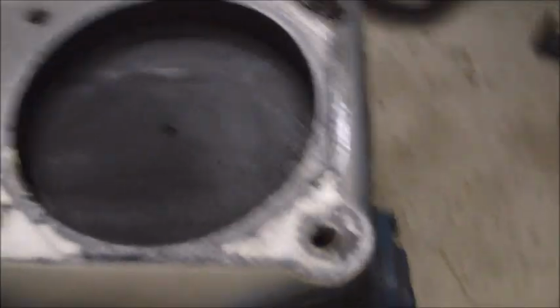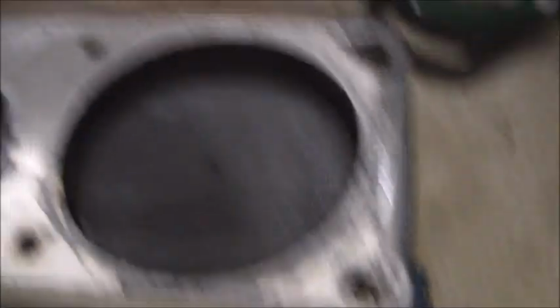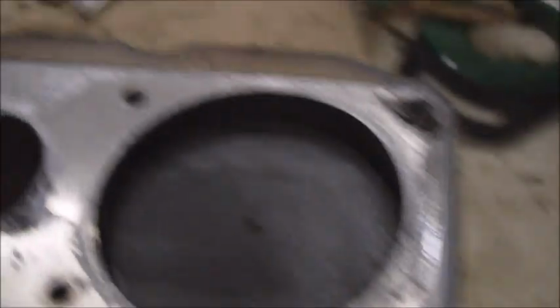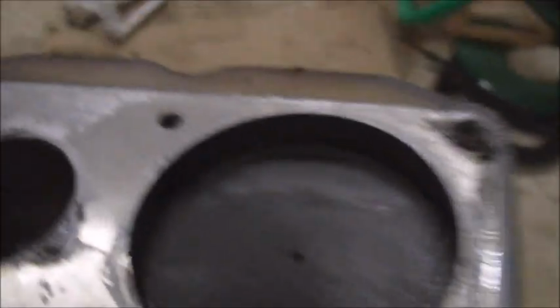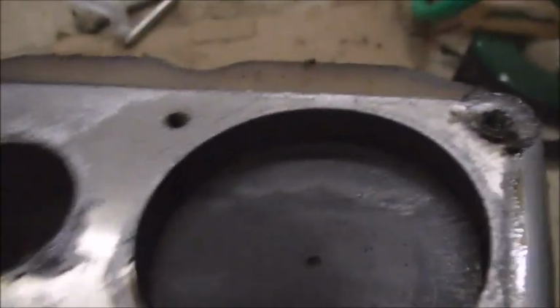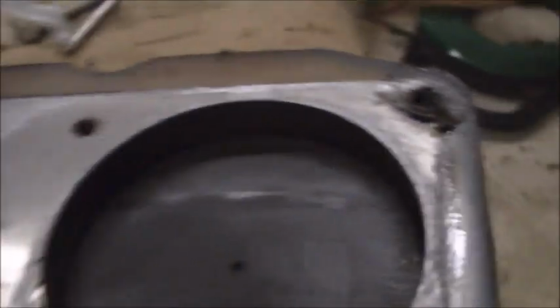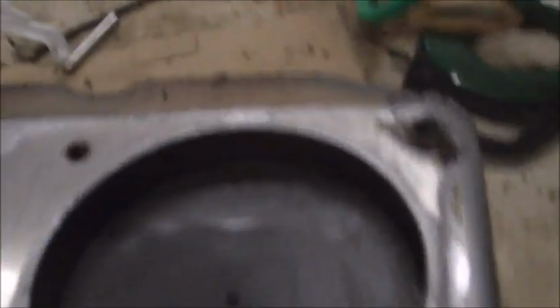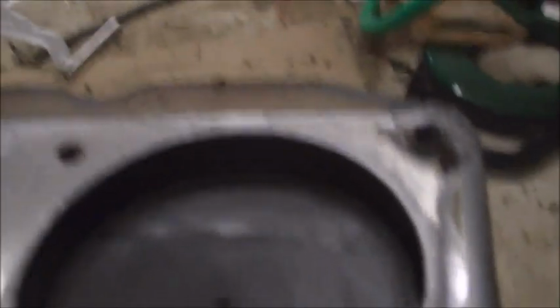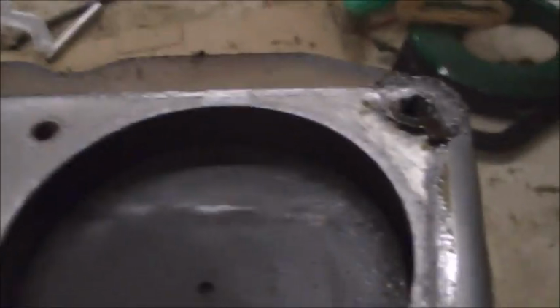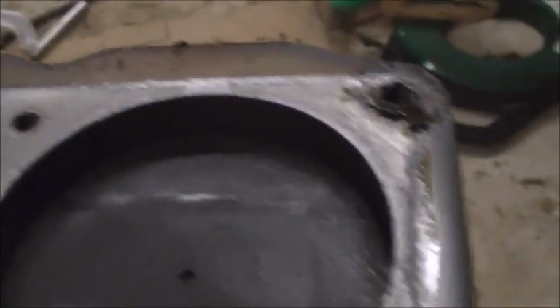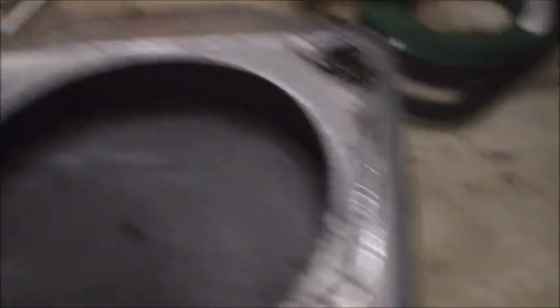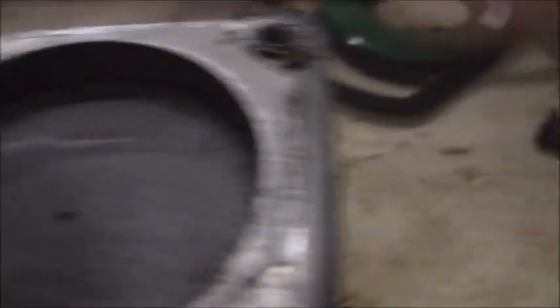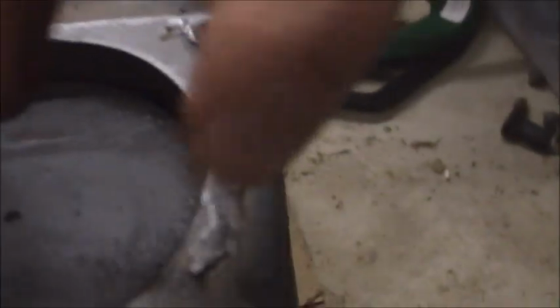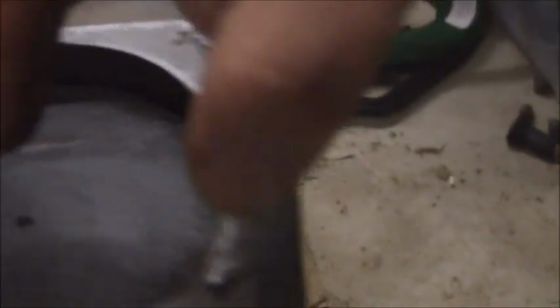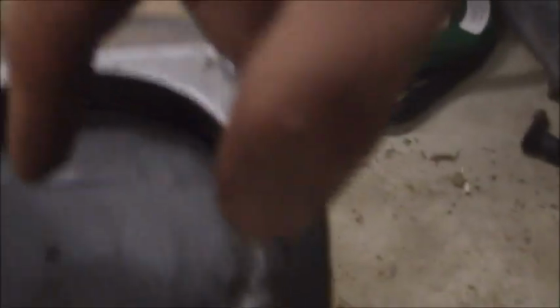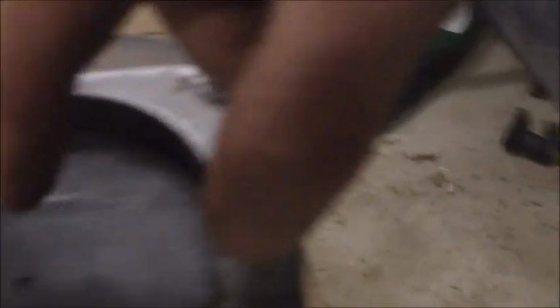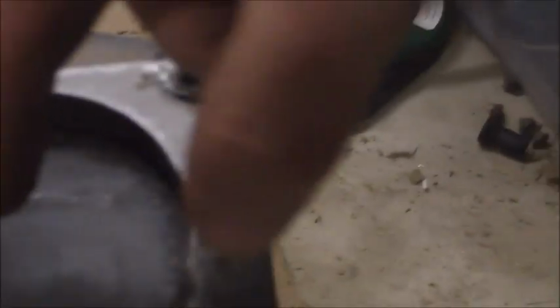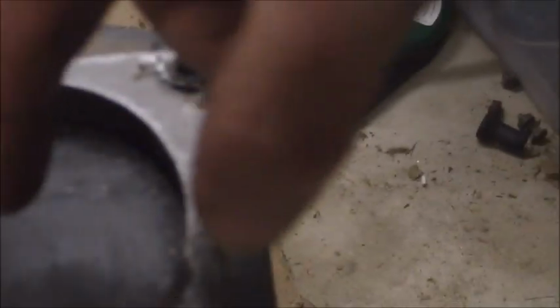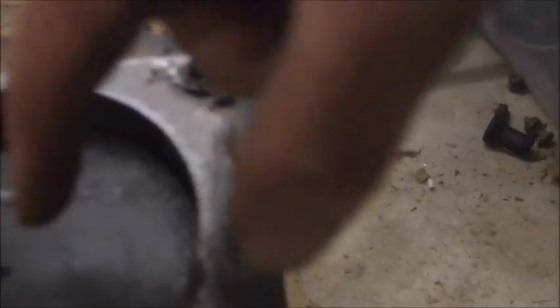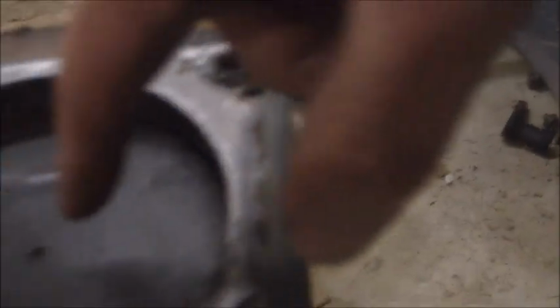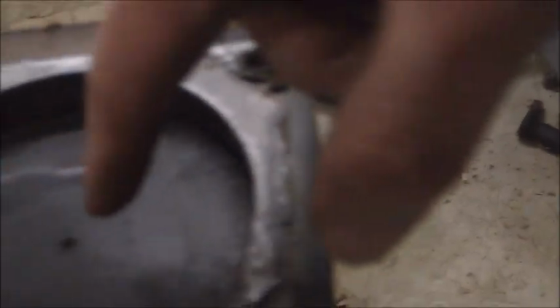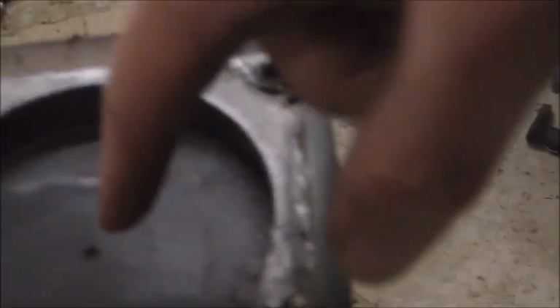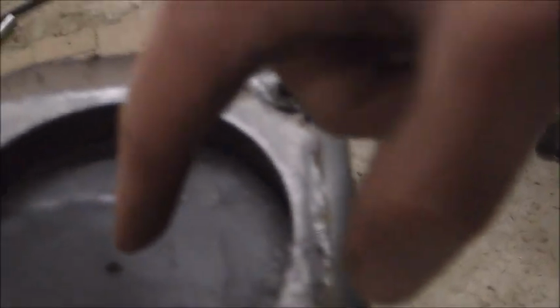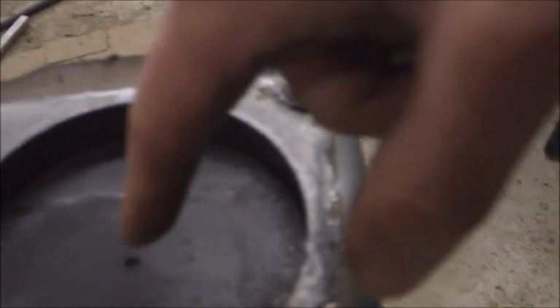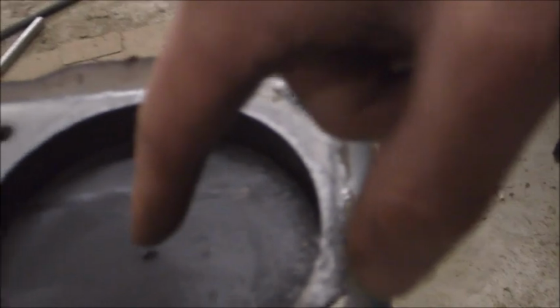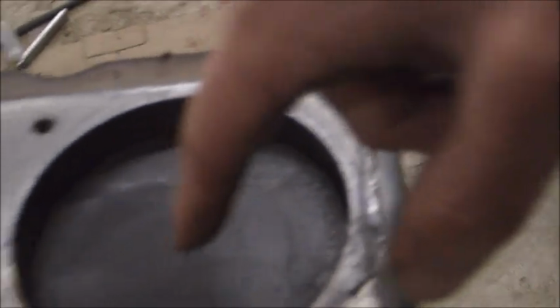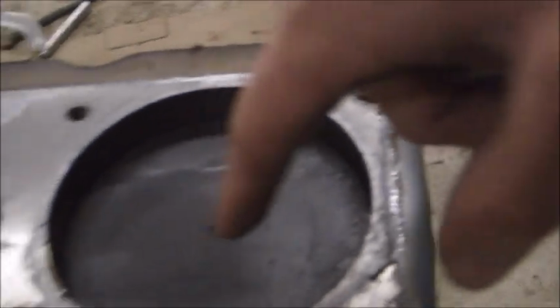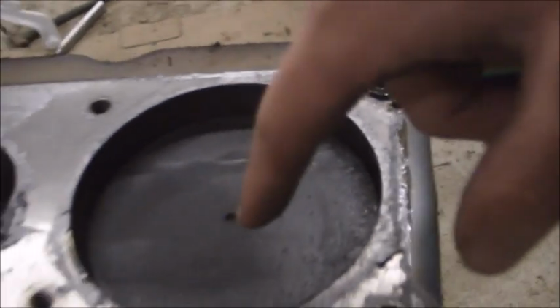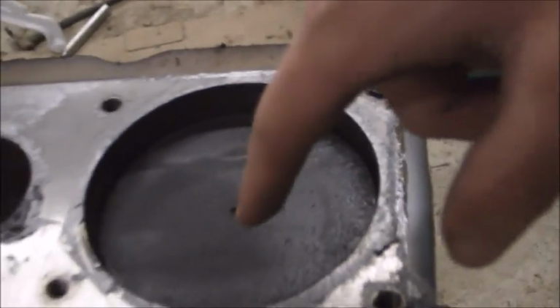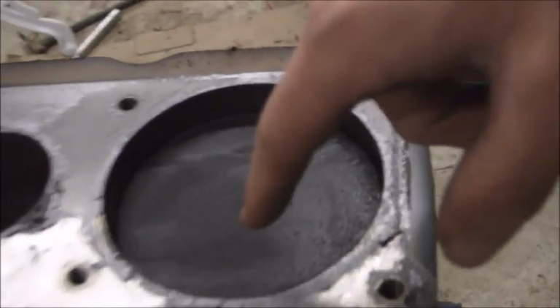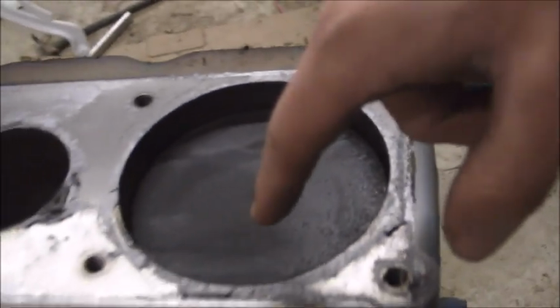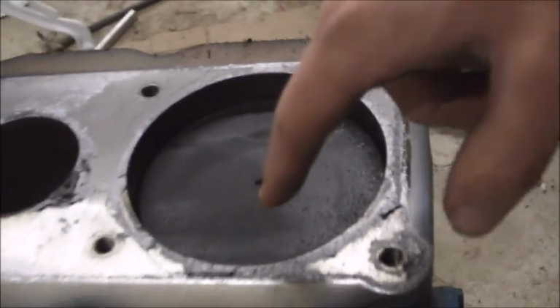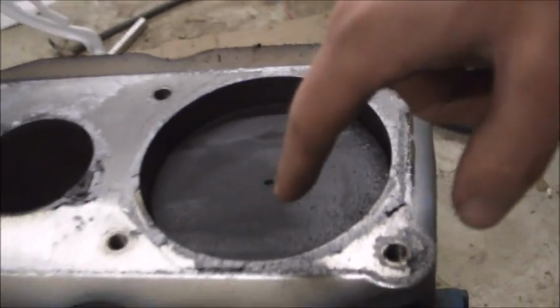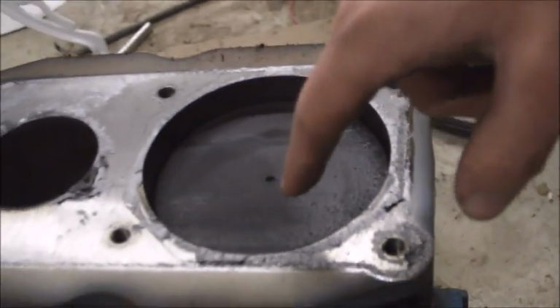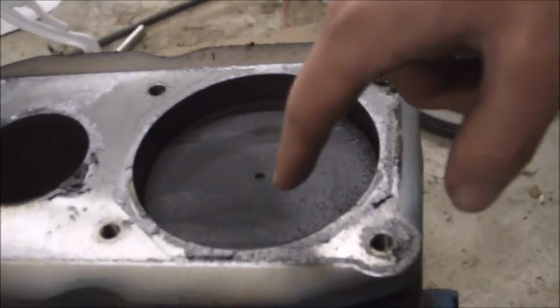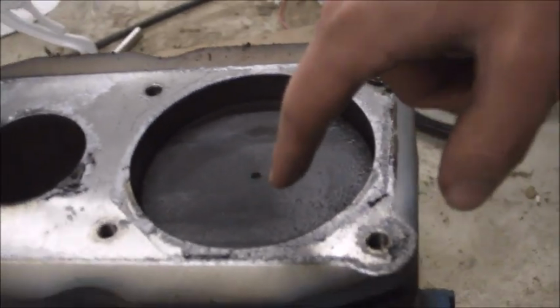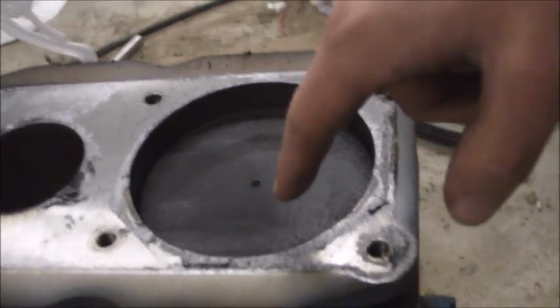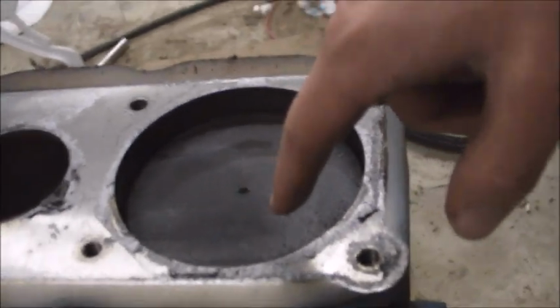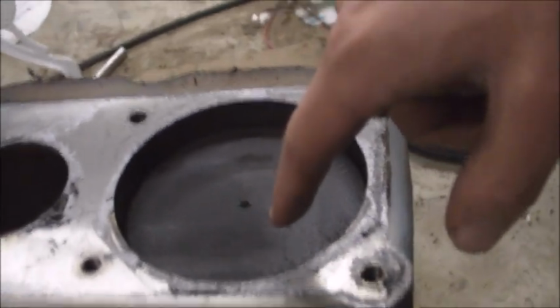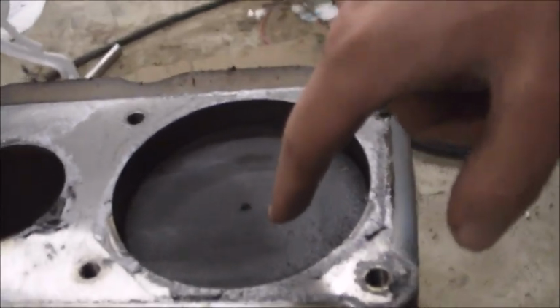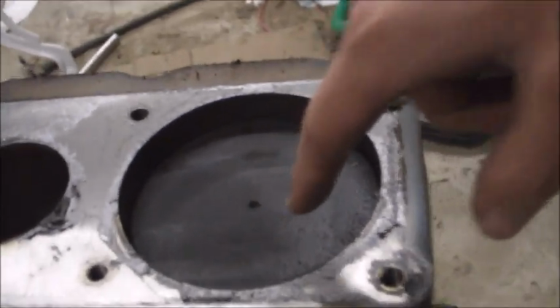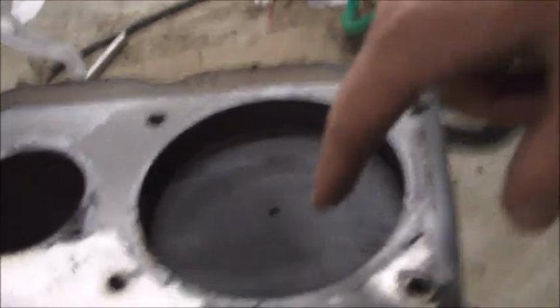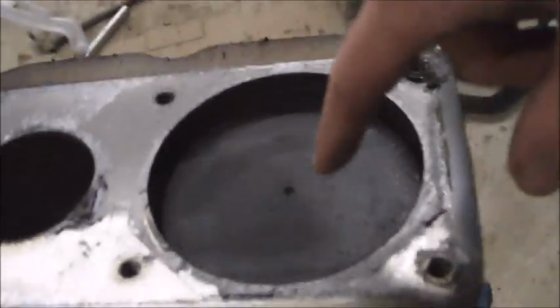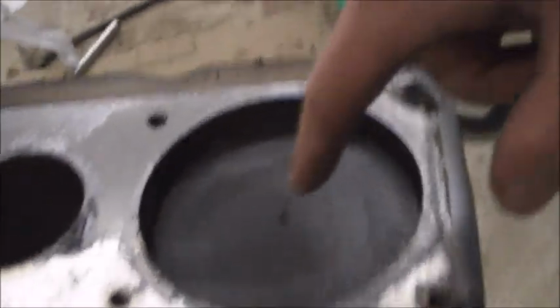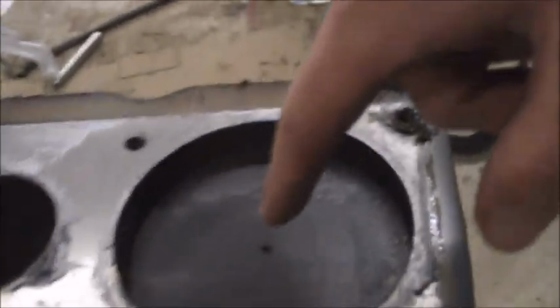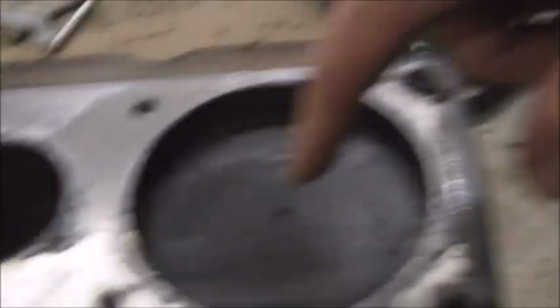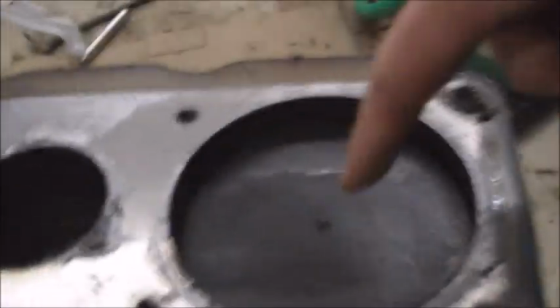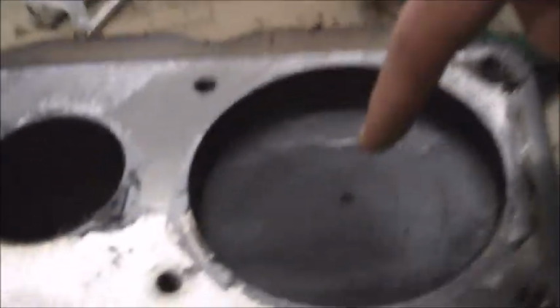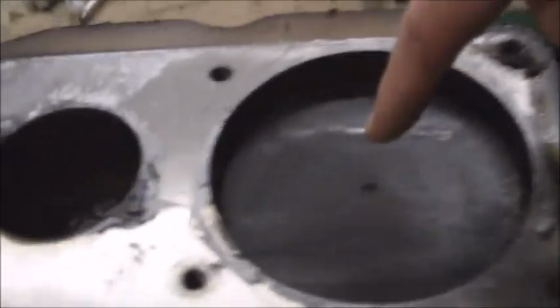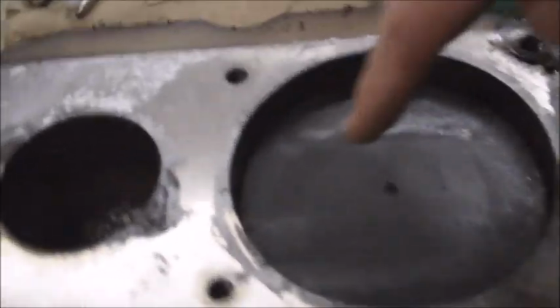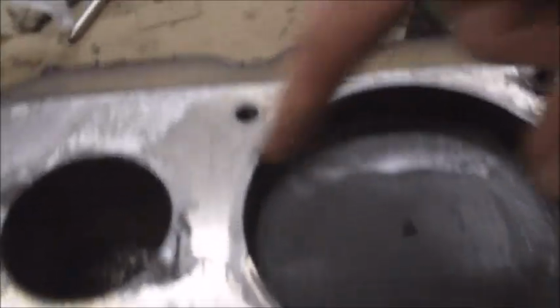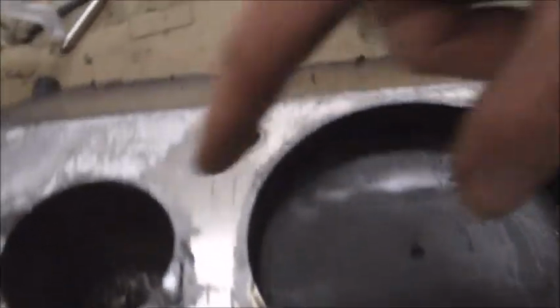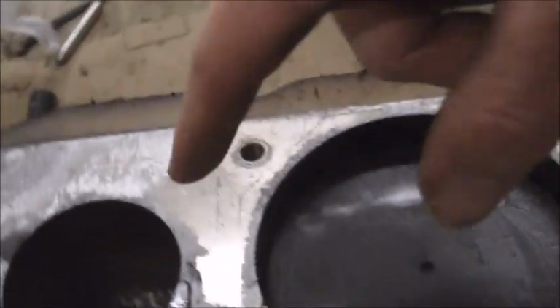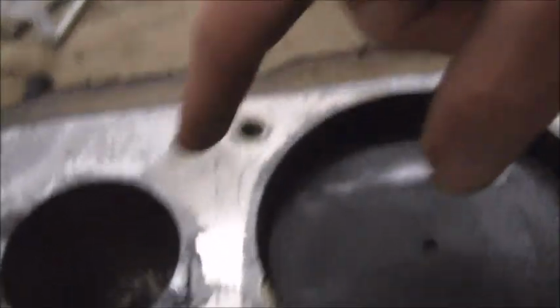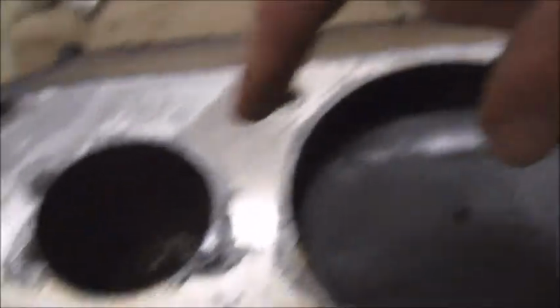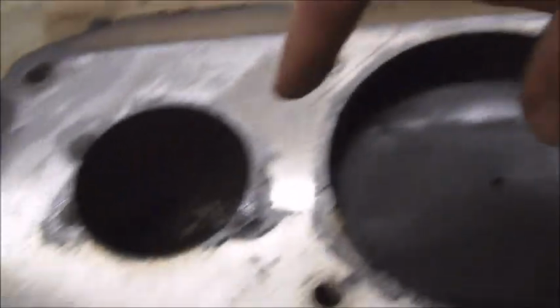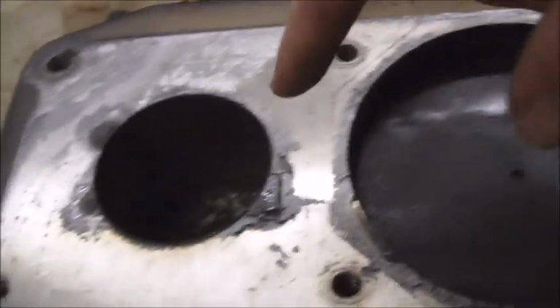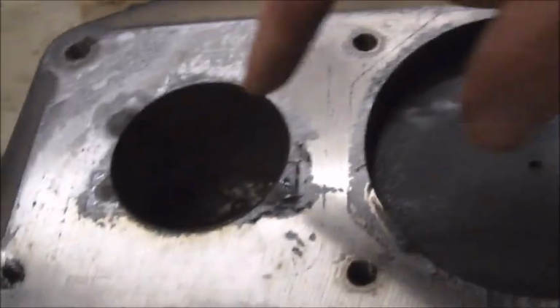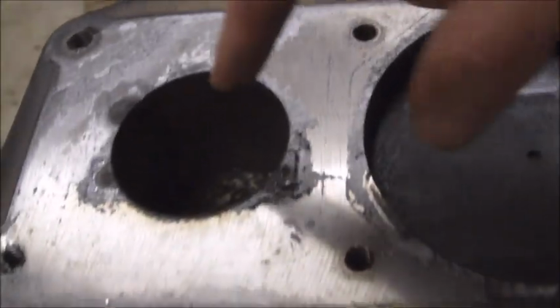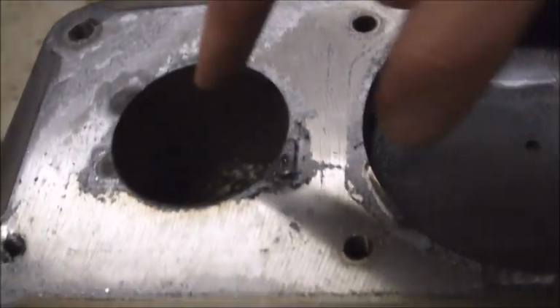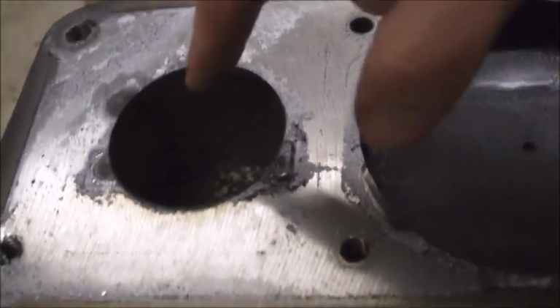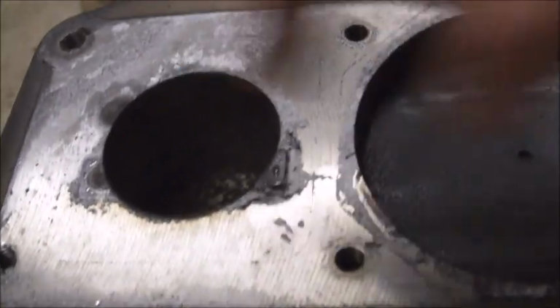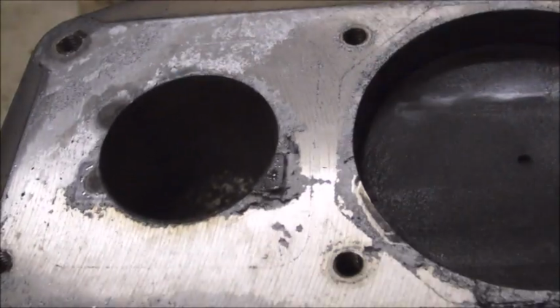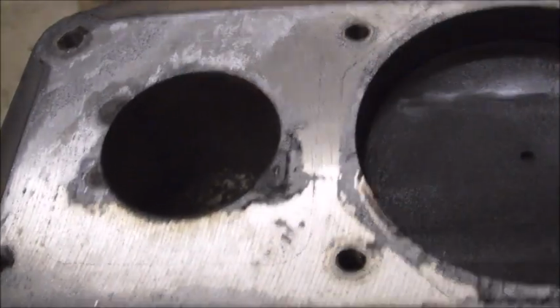You've got the first stage right here — you can see it's pretty filthy — and then you have the second stage.